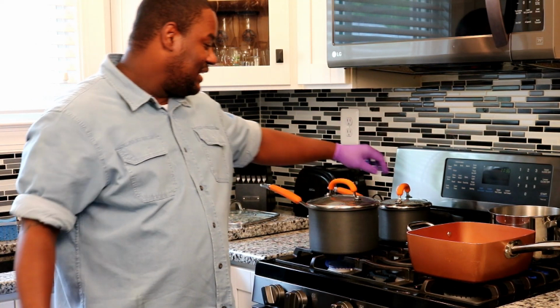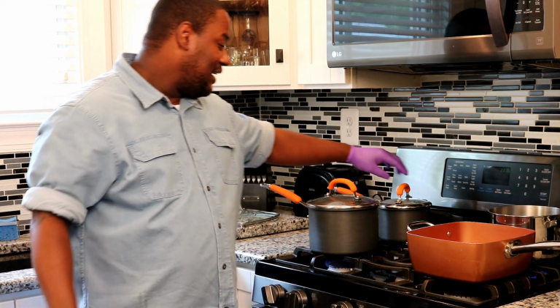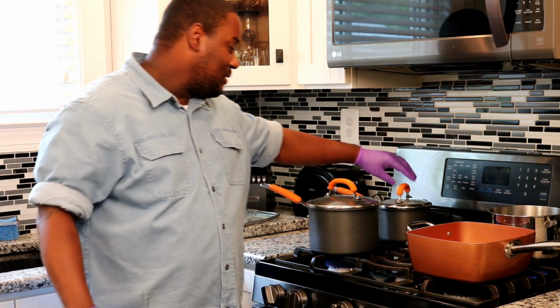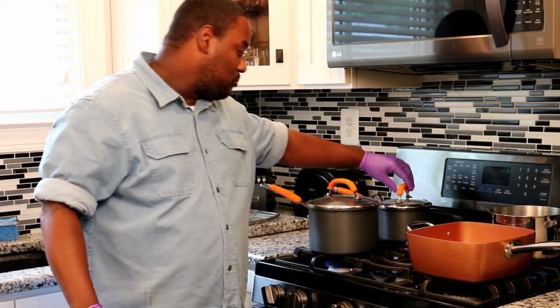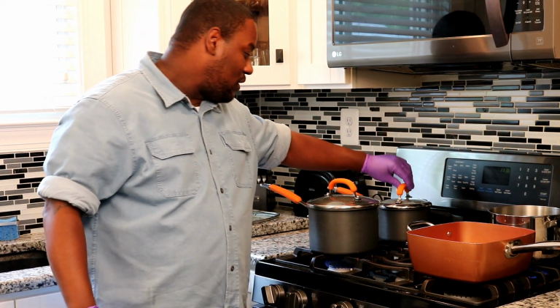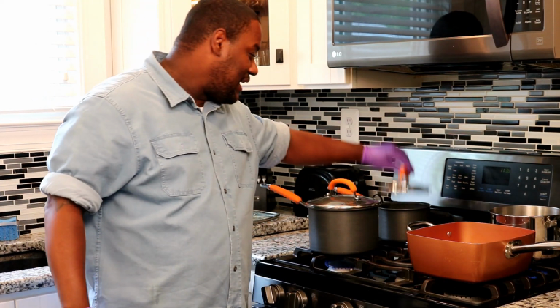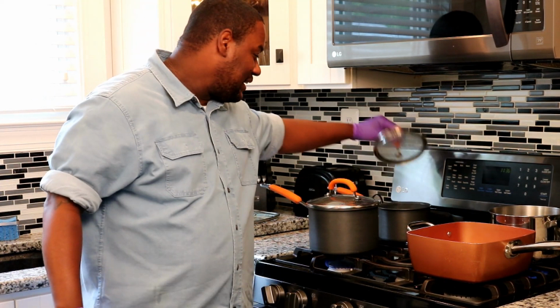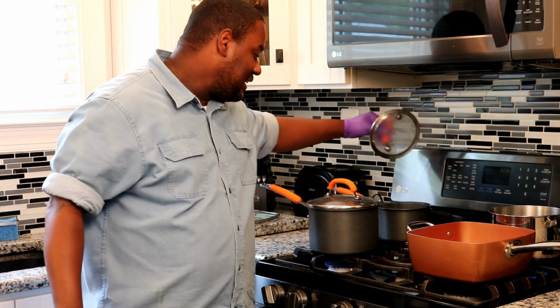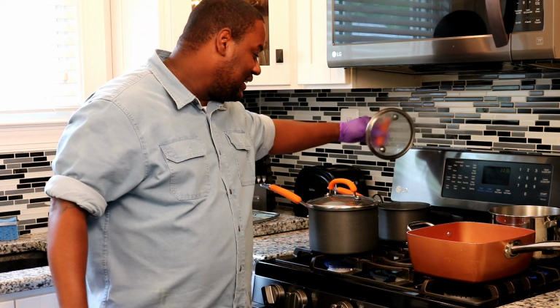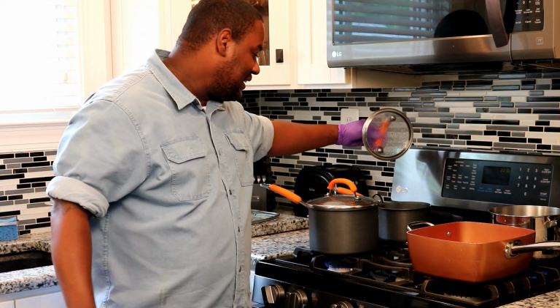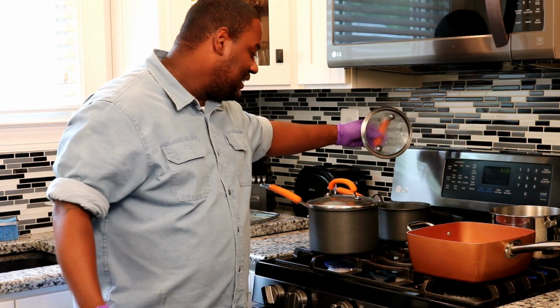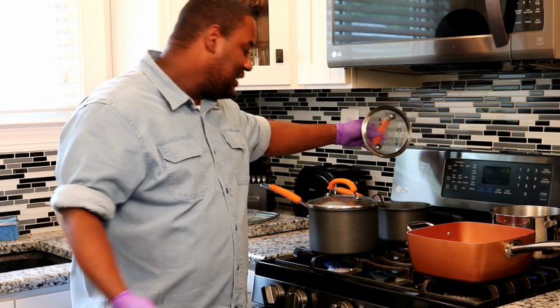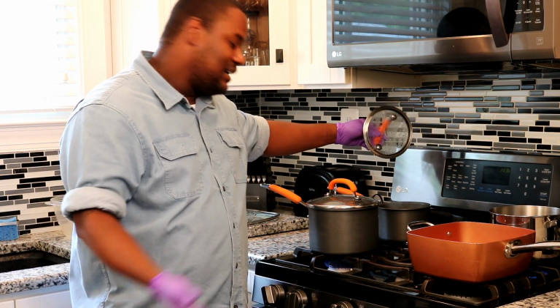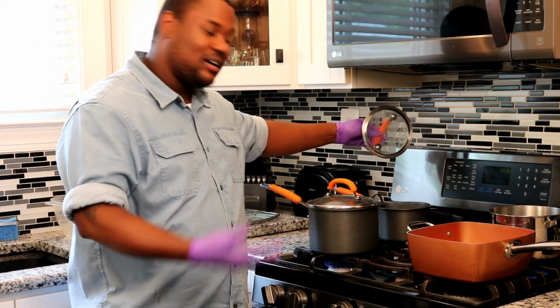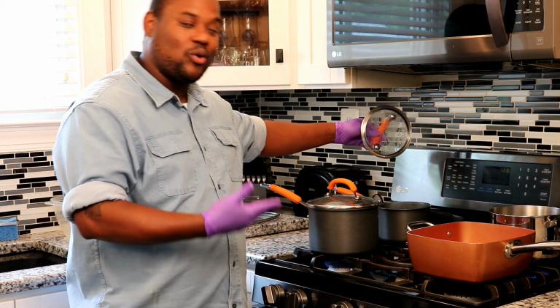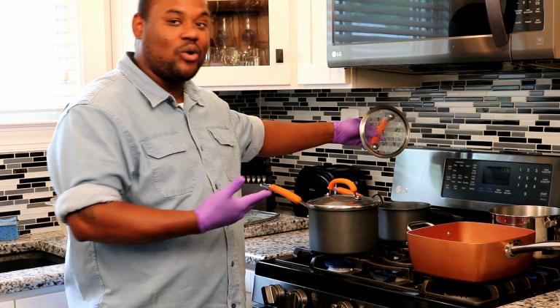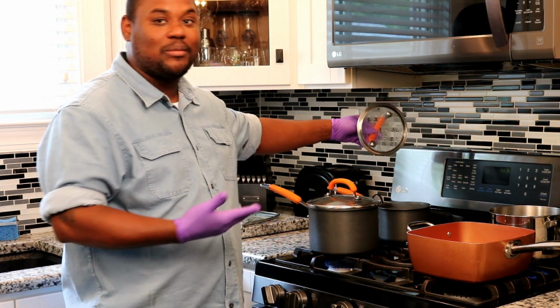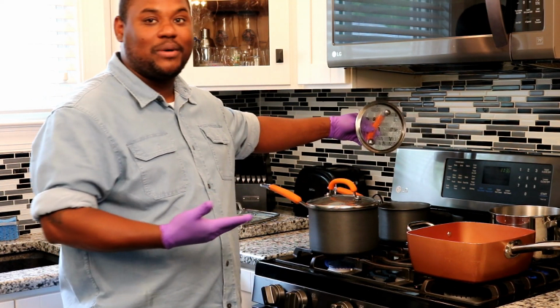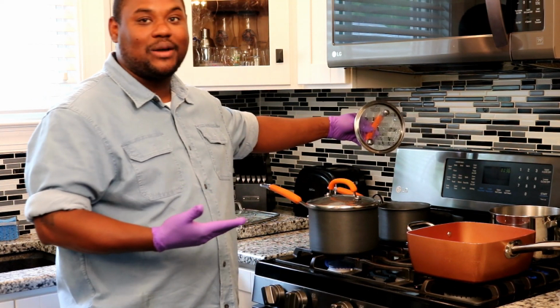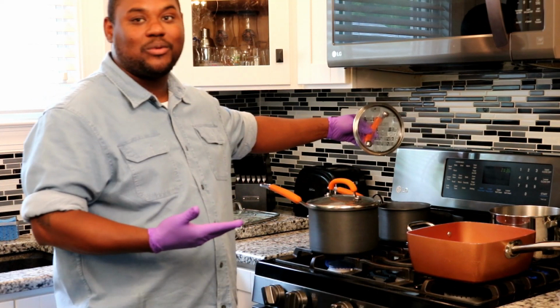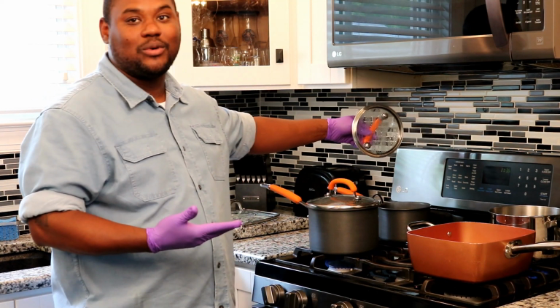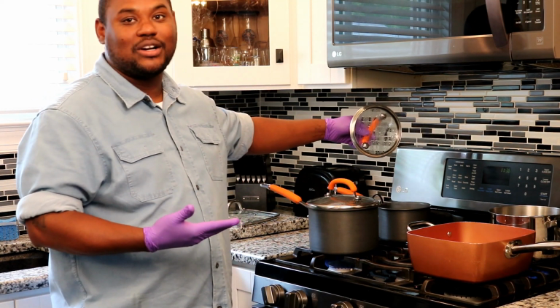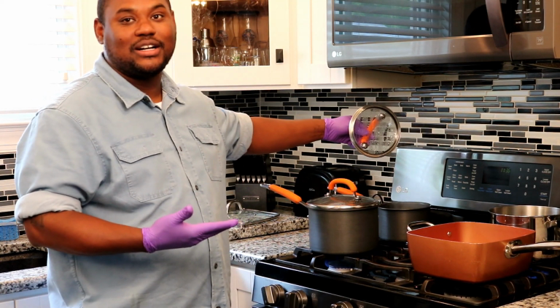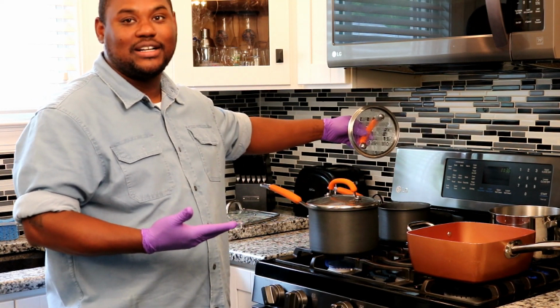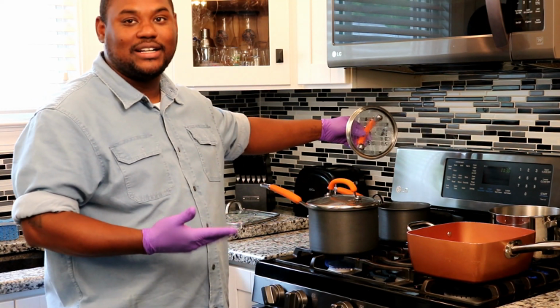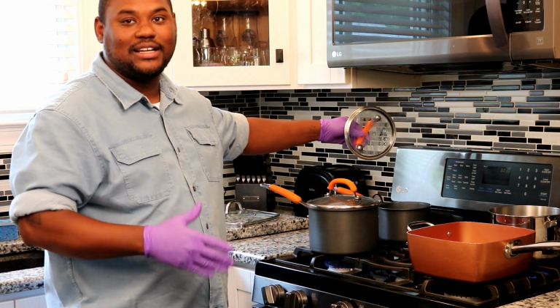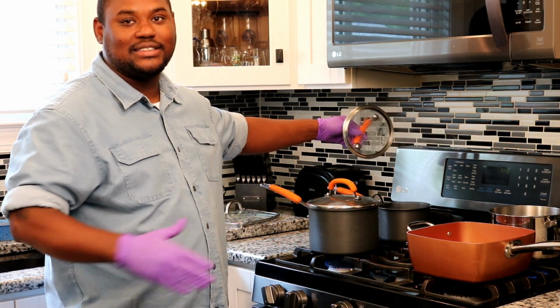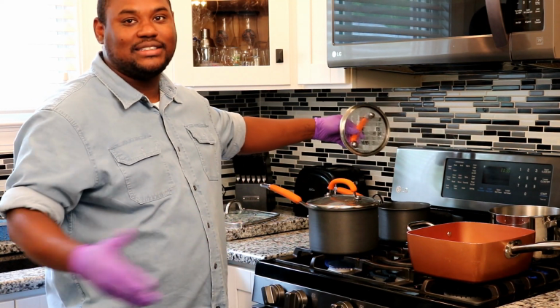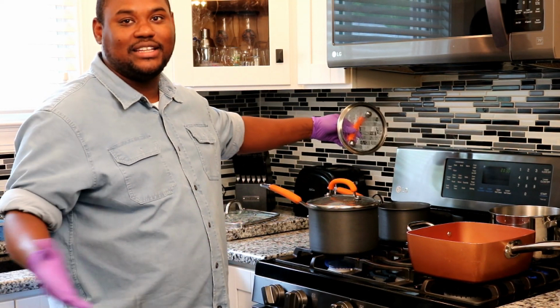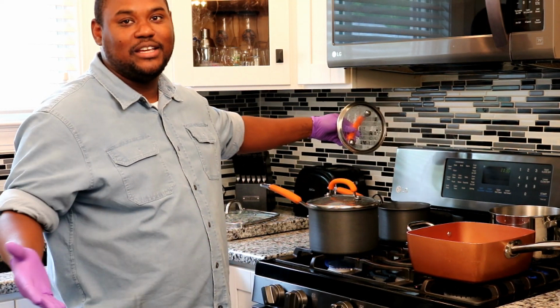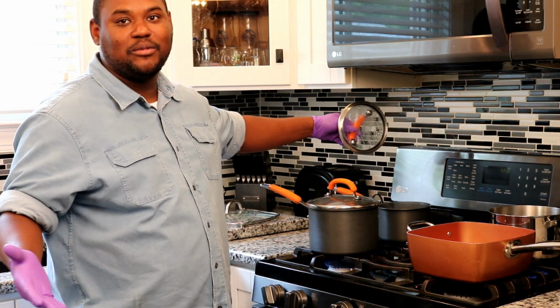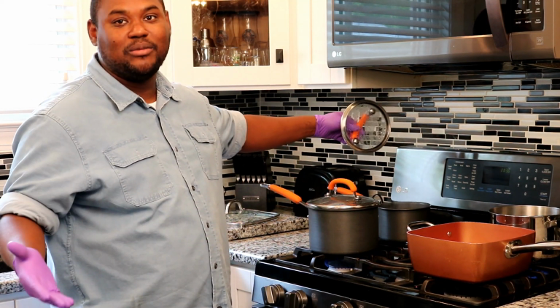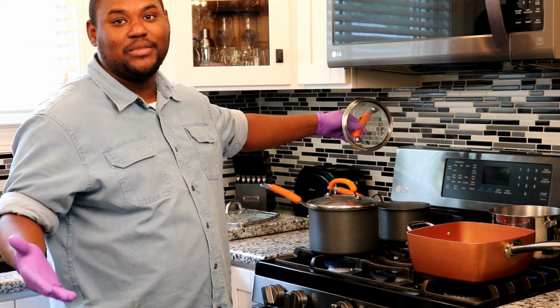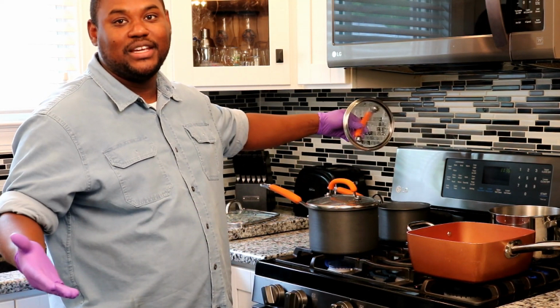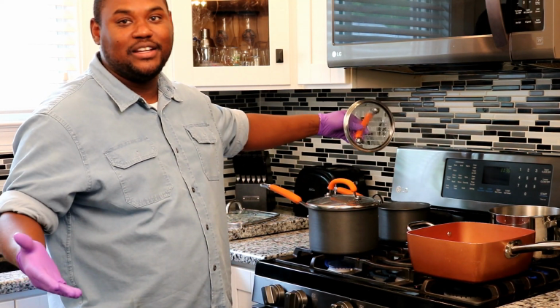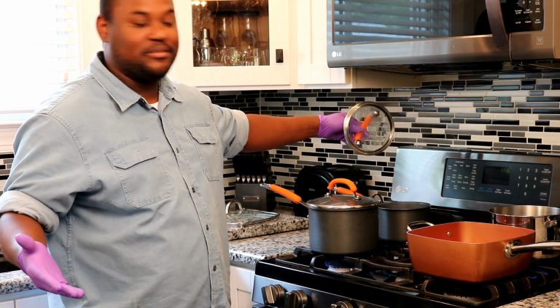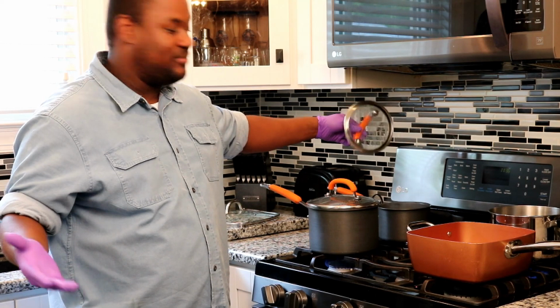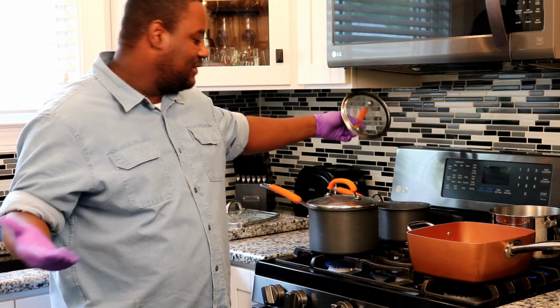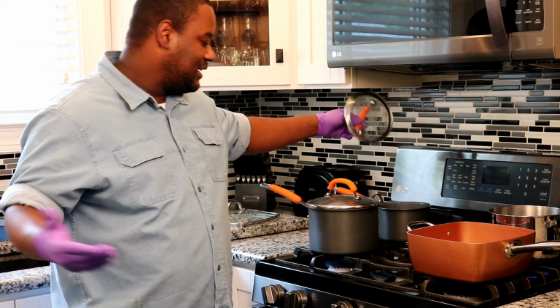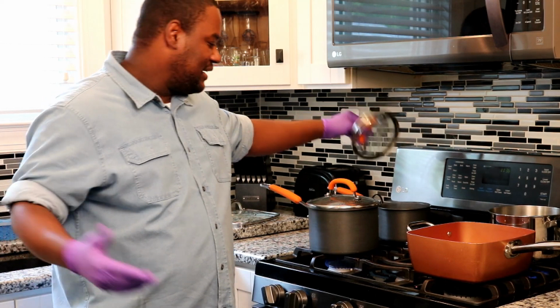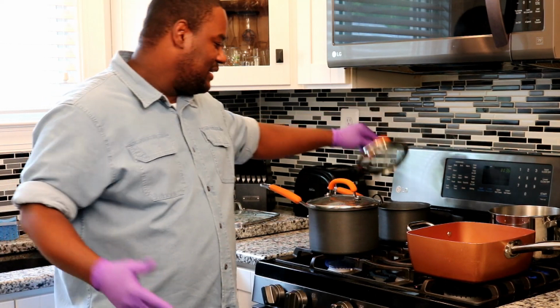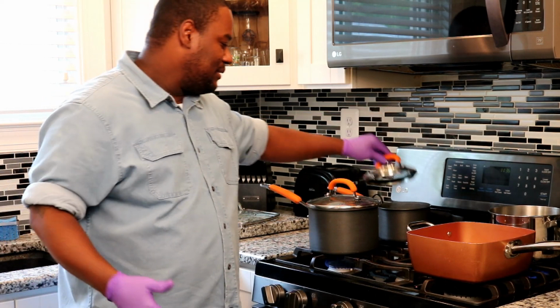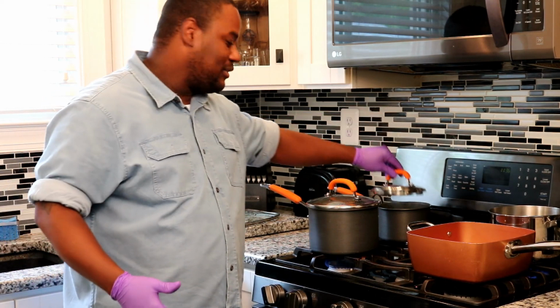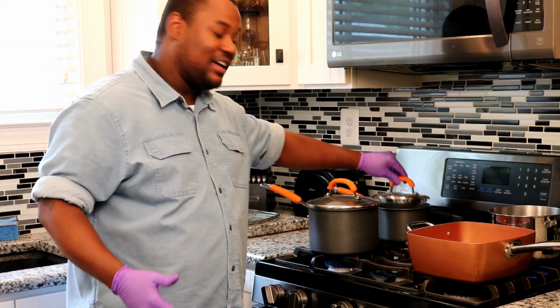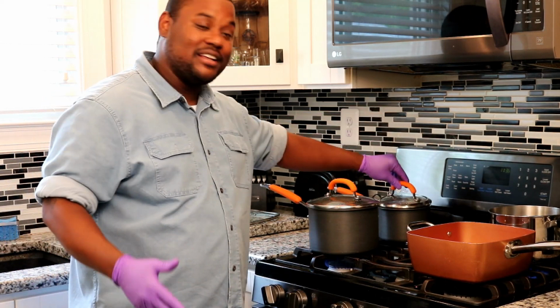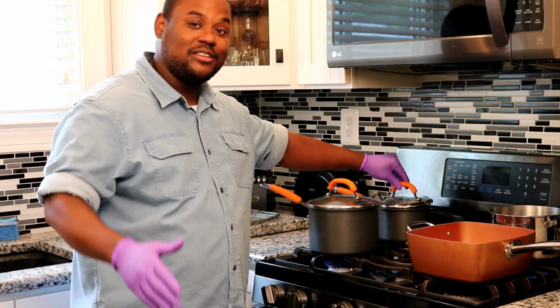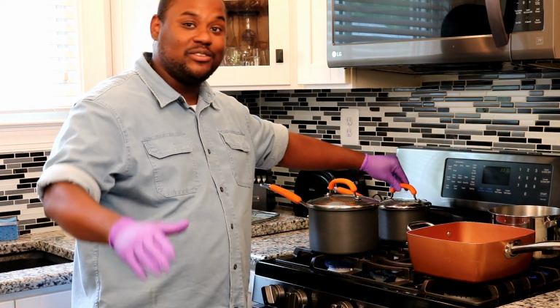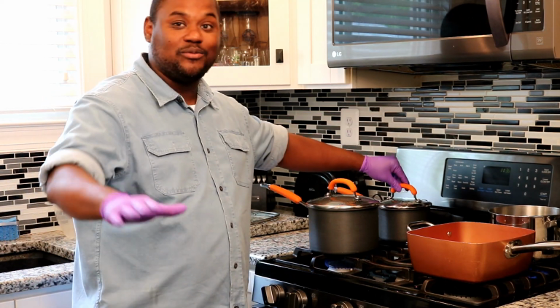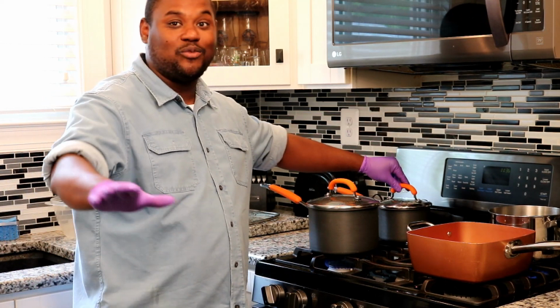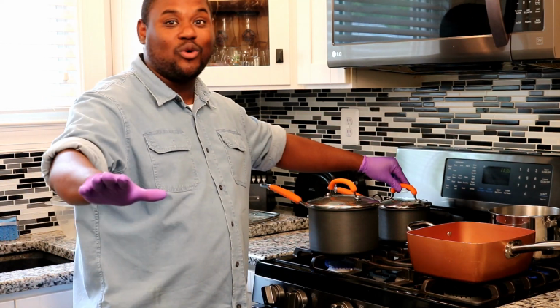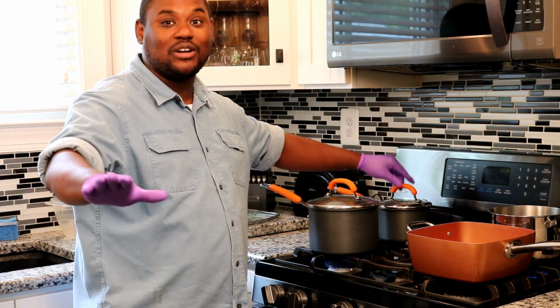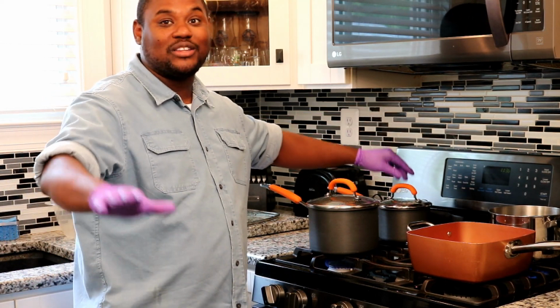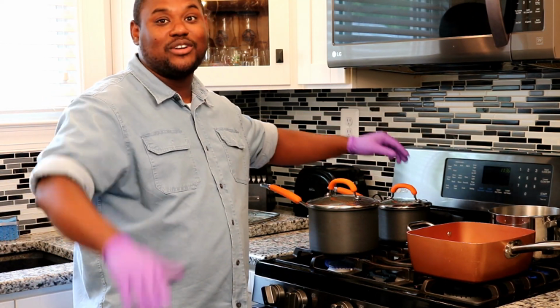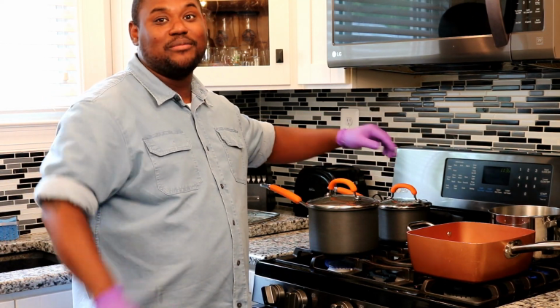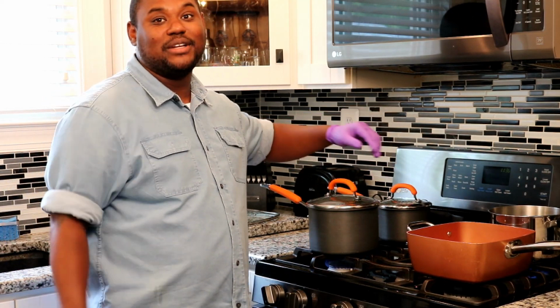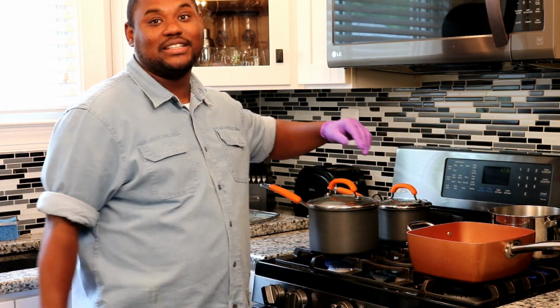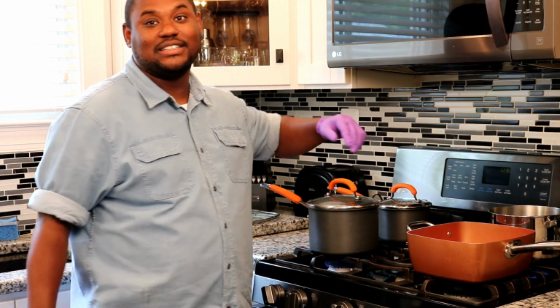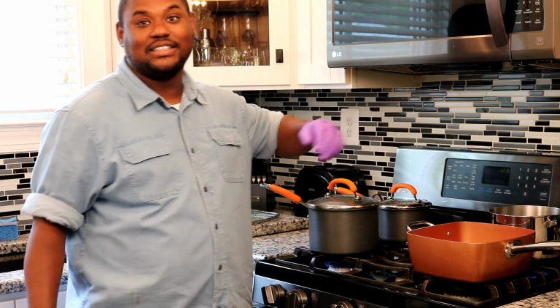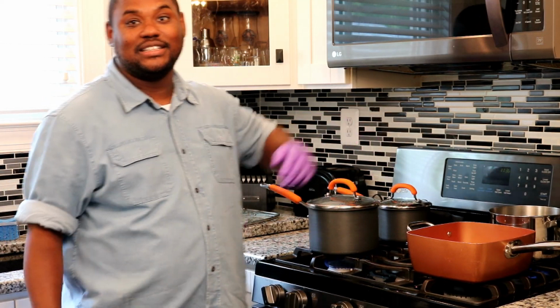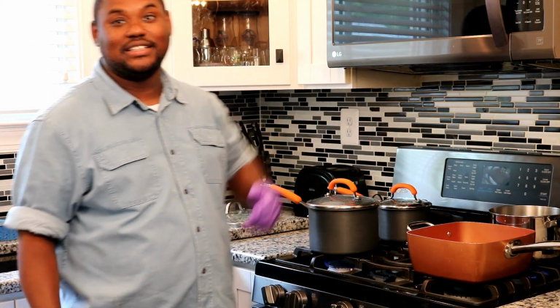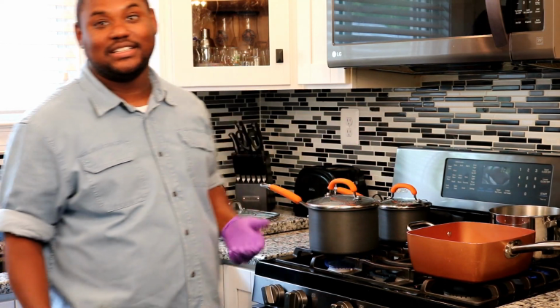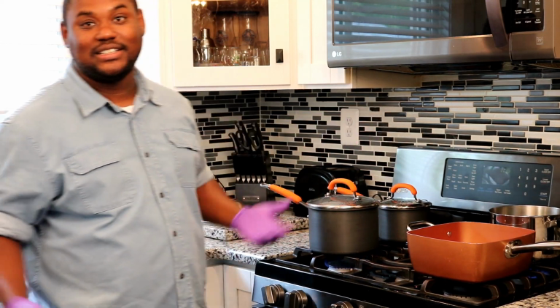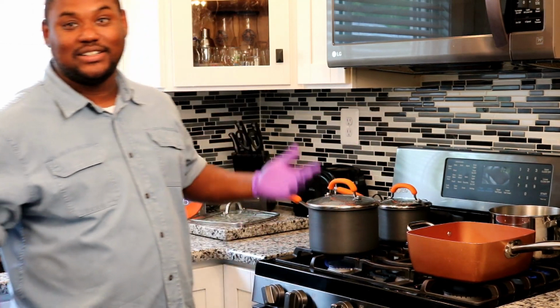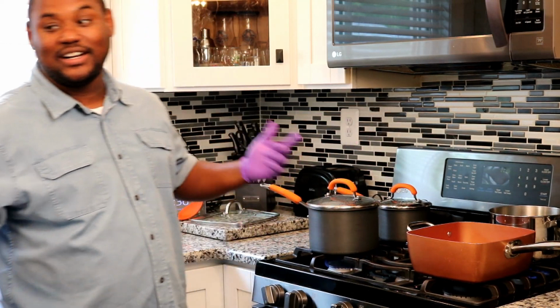Now the broccoli — quarter pot of water, and steam on medium for about 3 to 4 minutes.